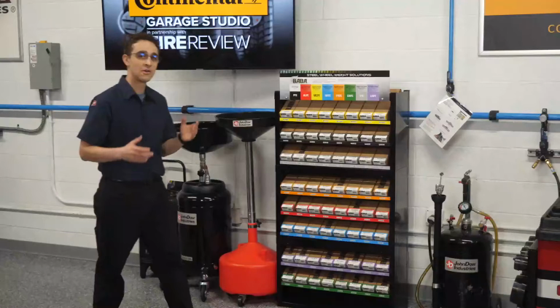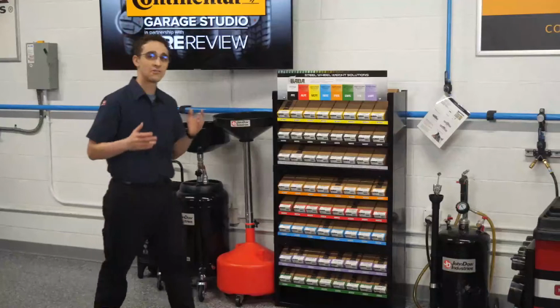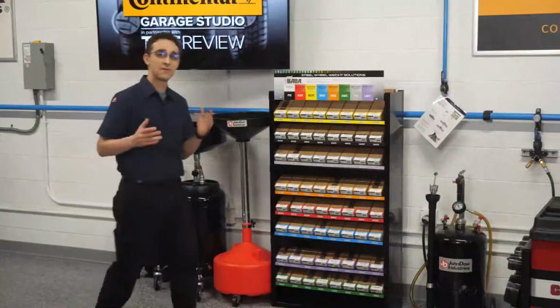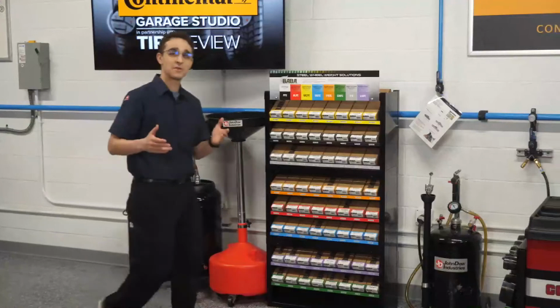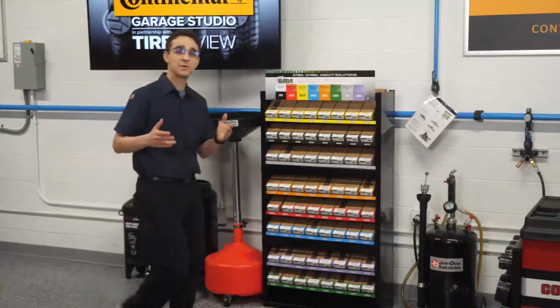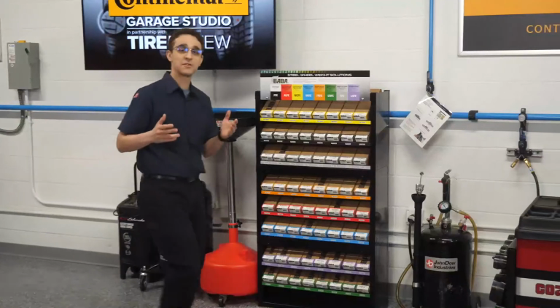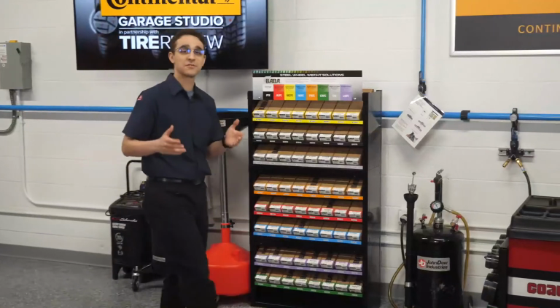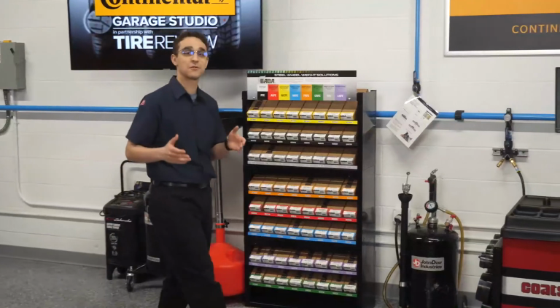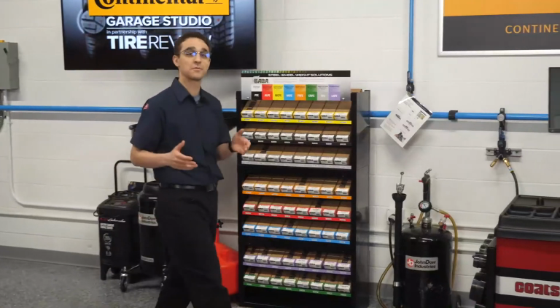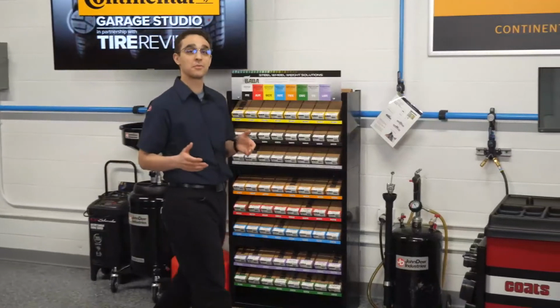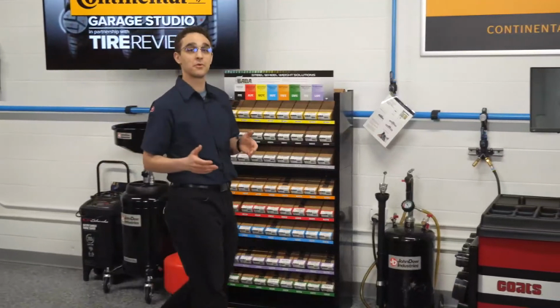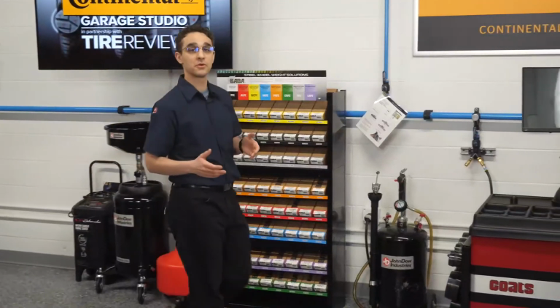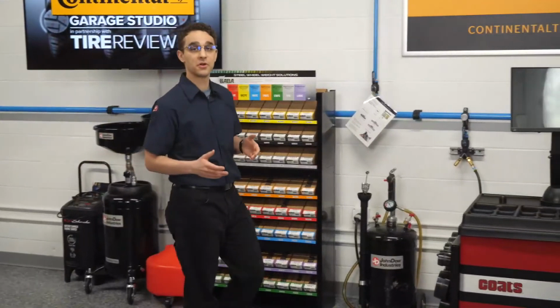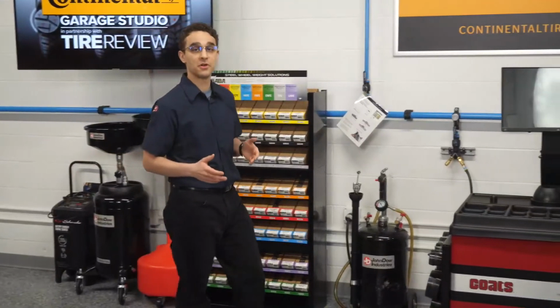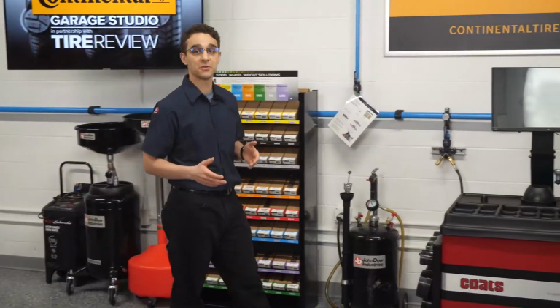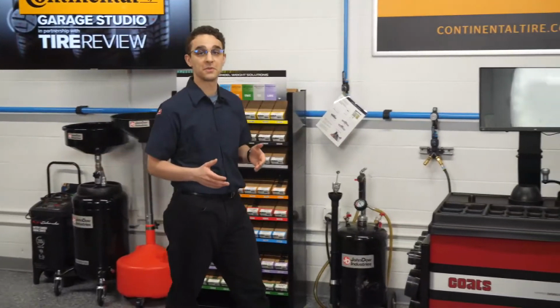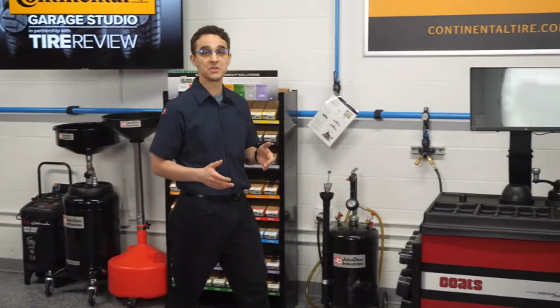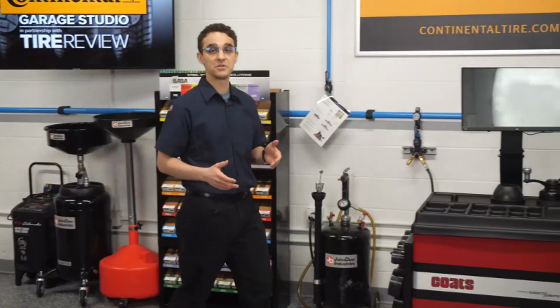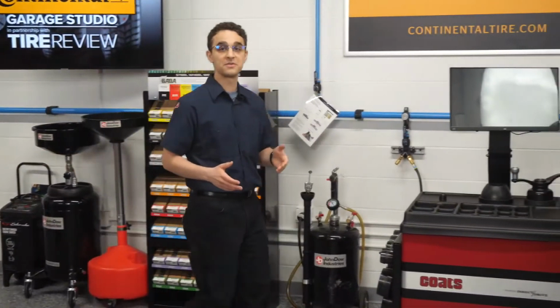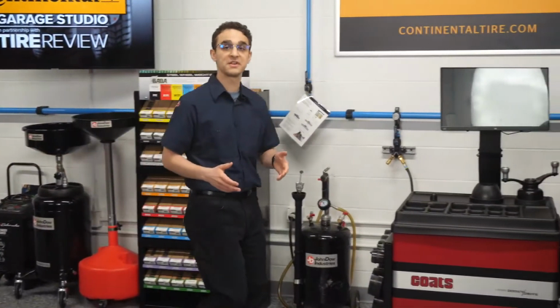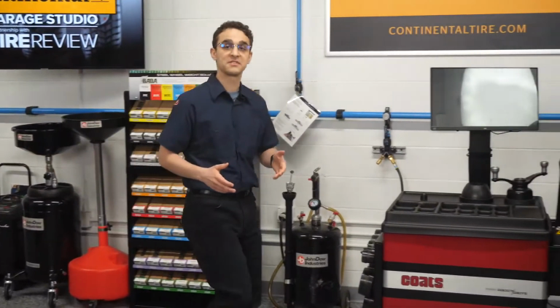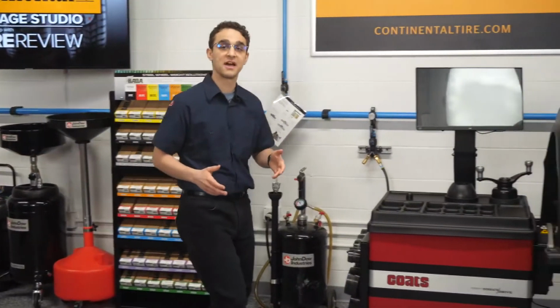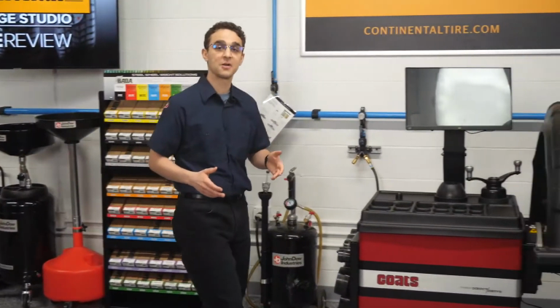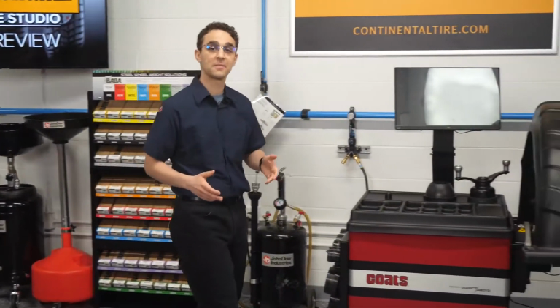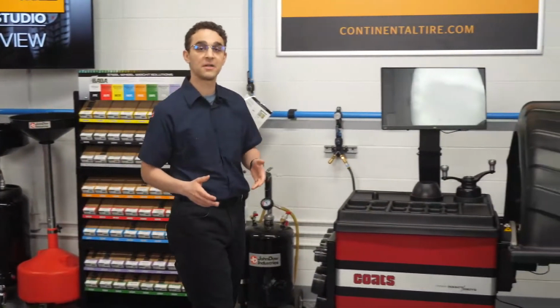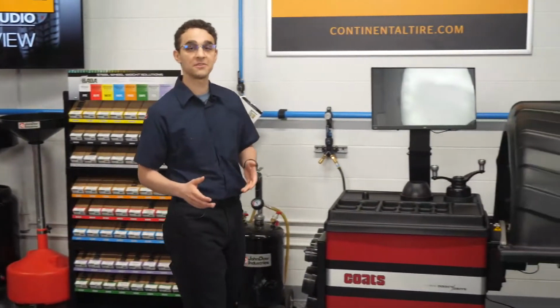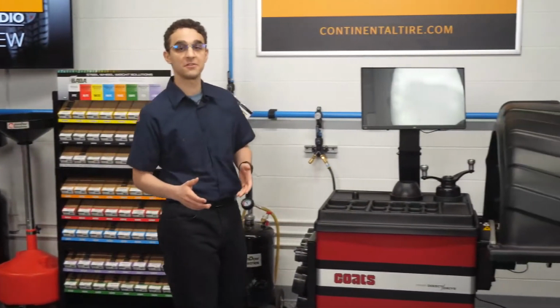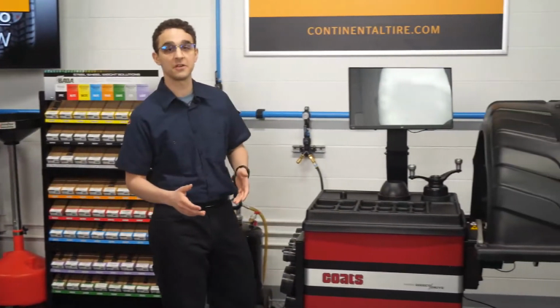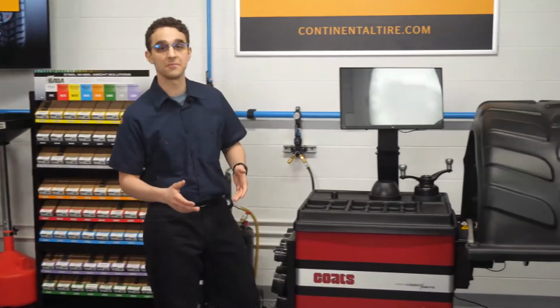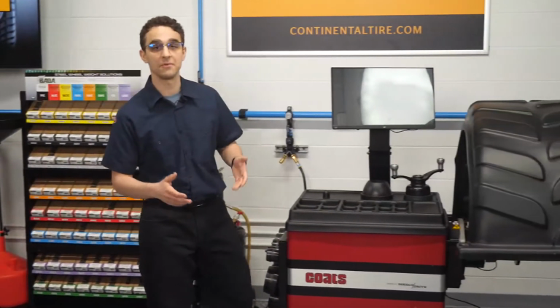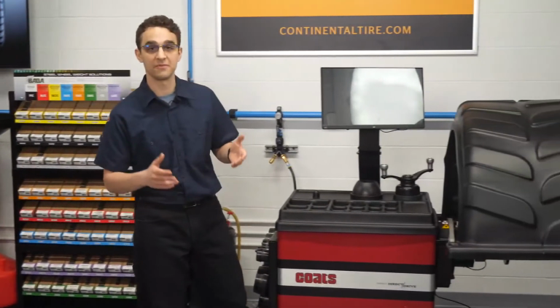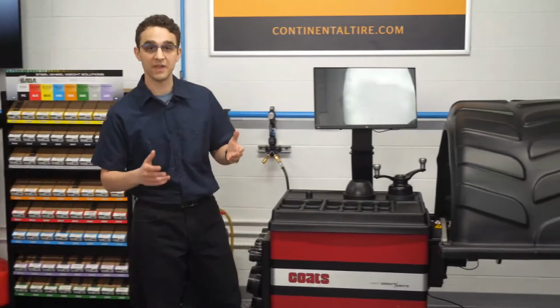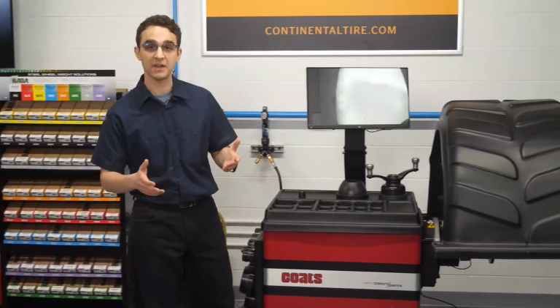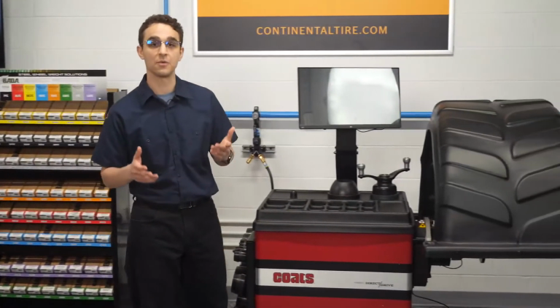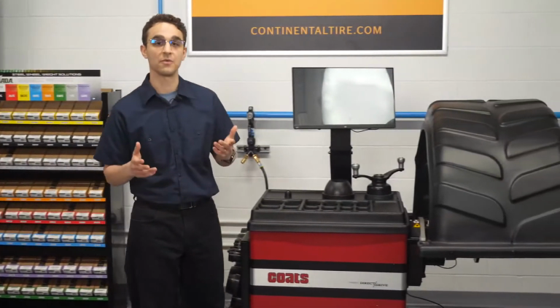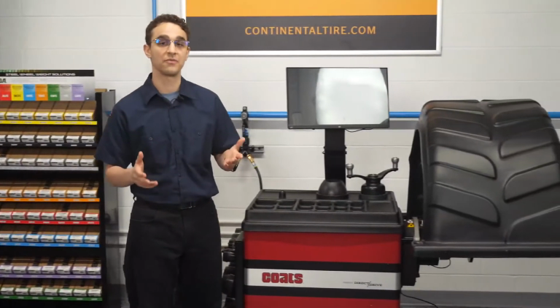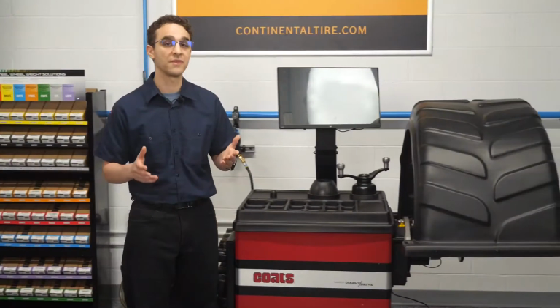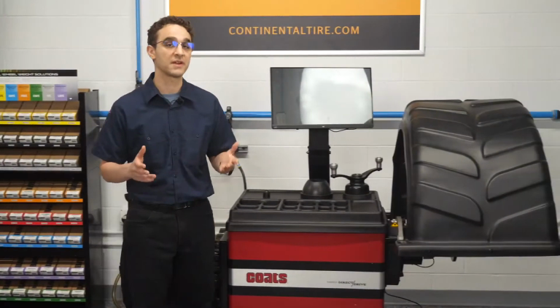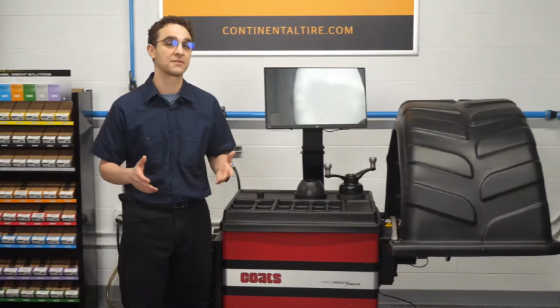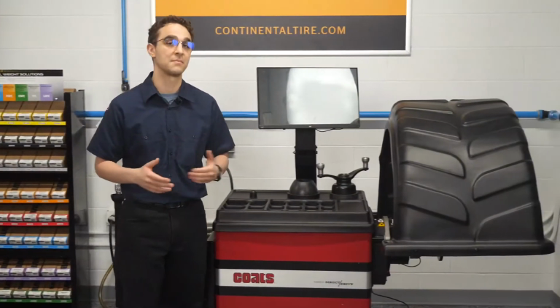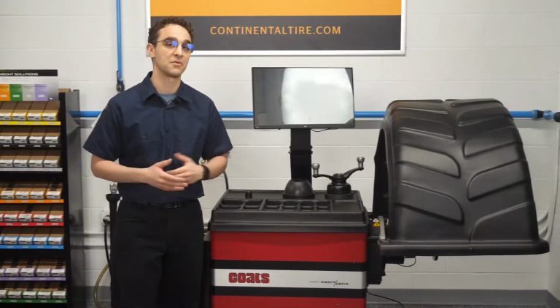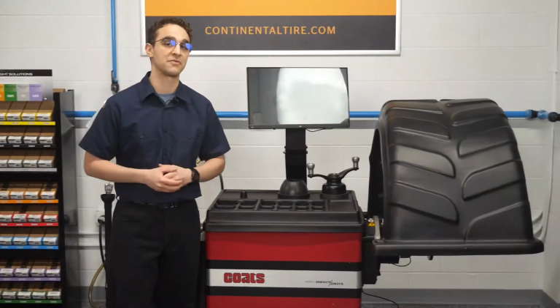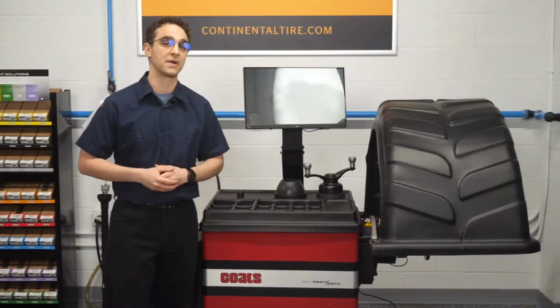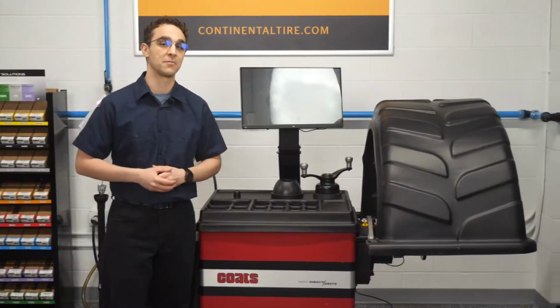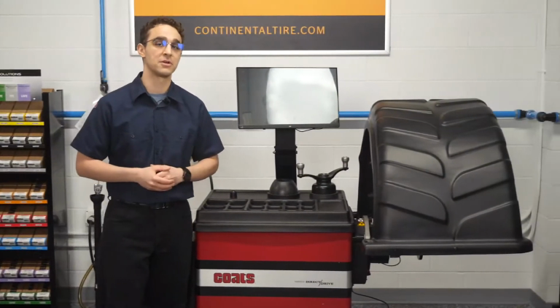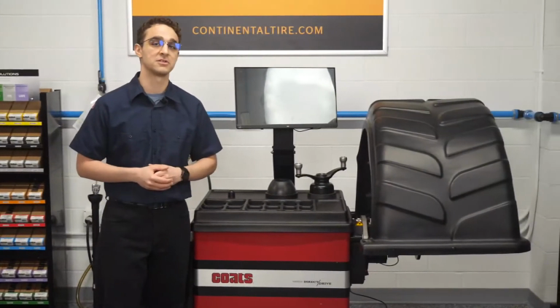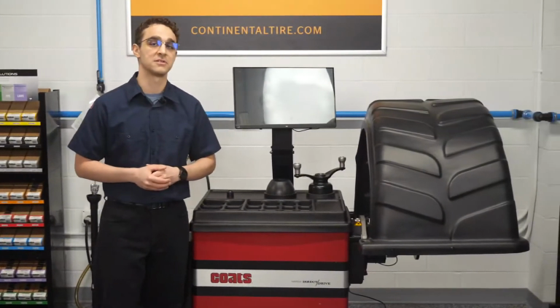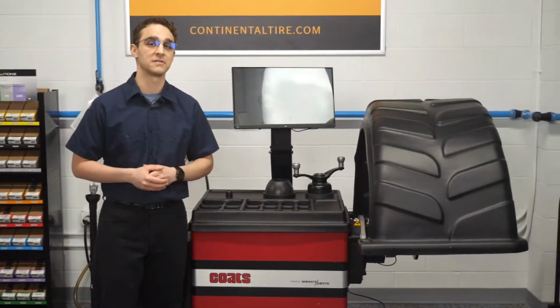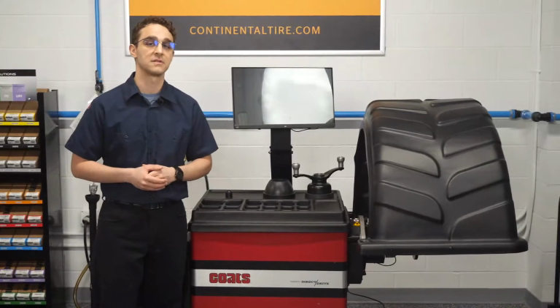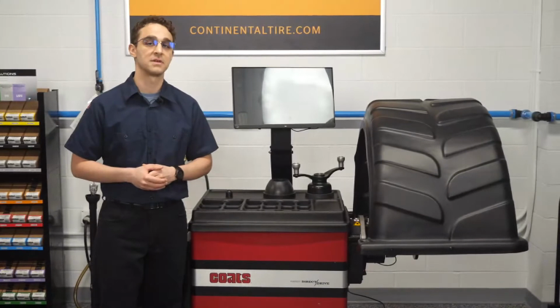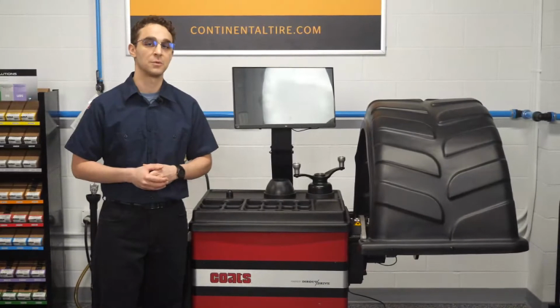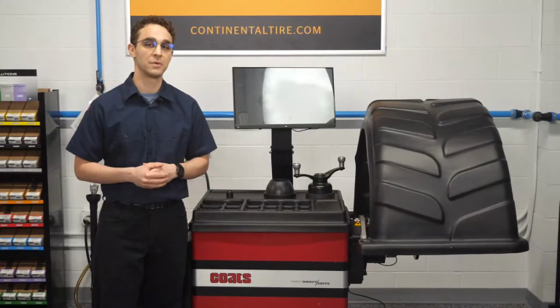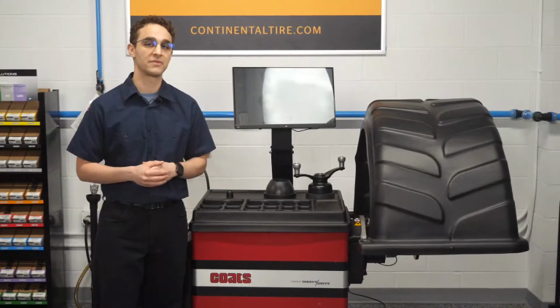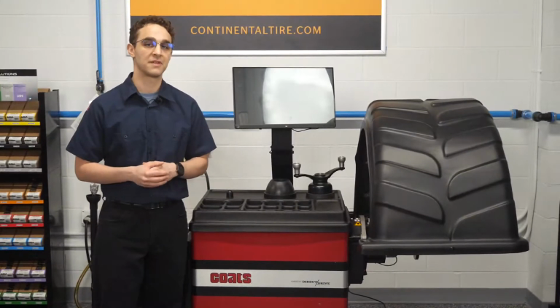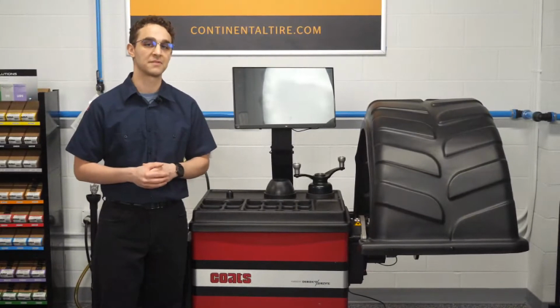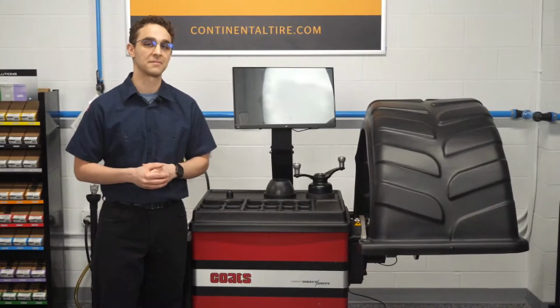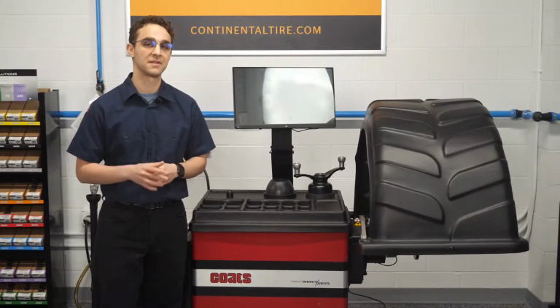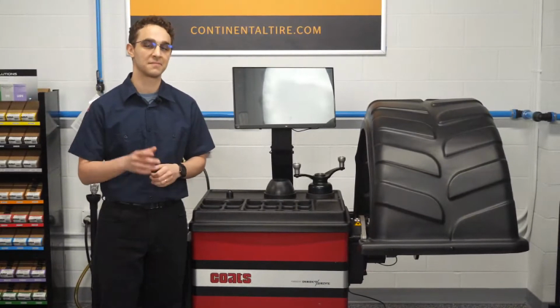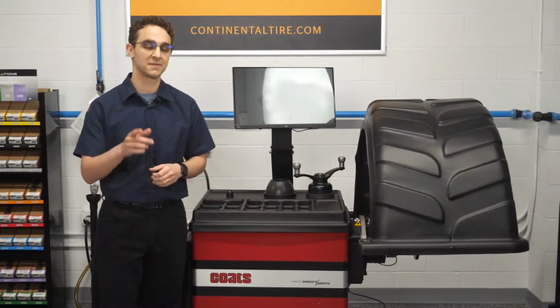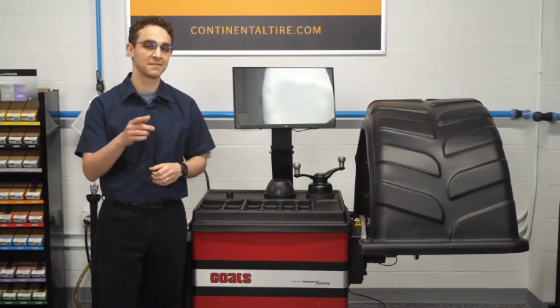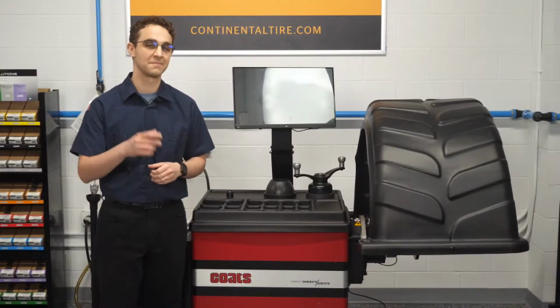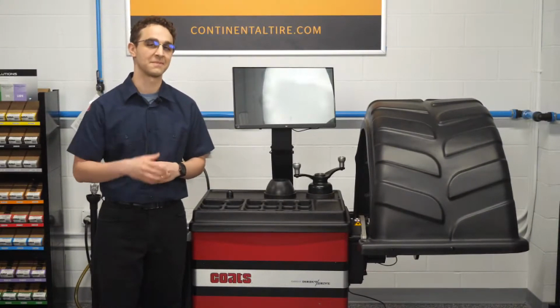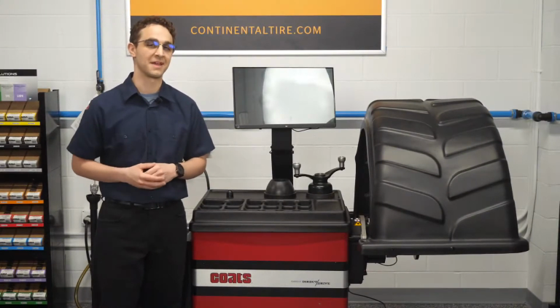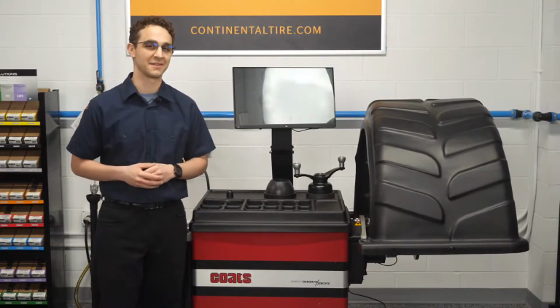Following certain protocols when using a tire balancer can prevent or fix most vibrations. We've got some tips next.